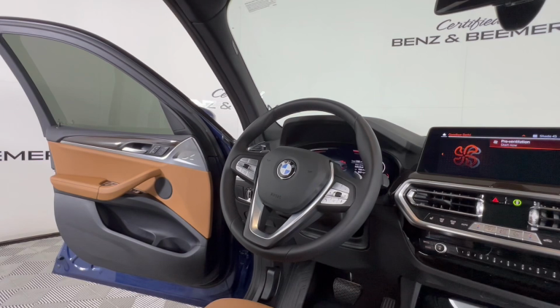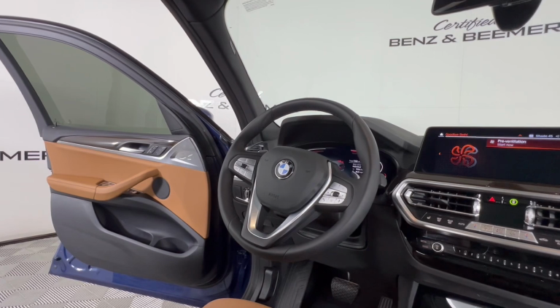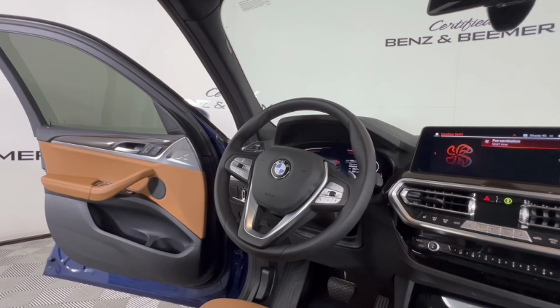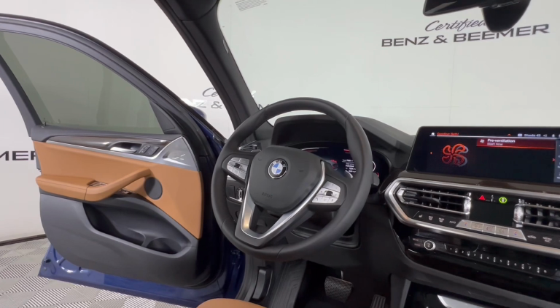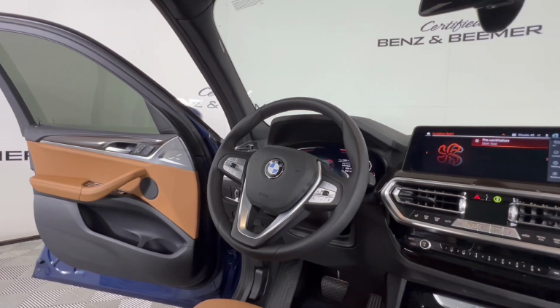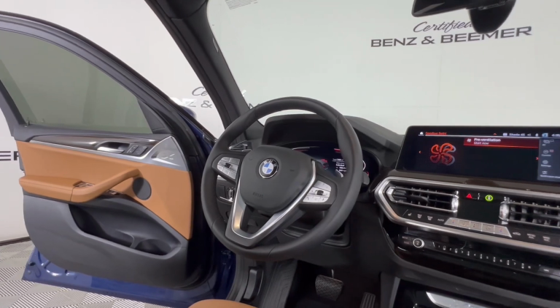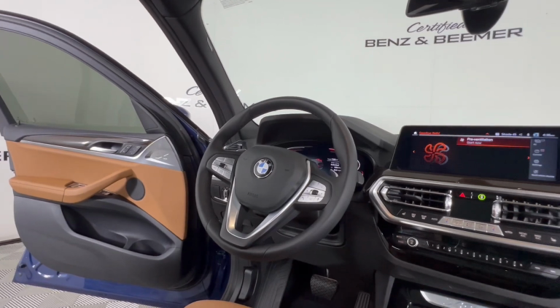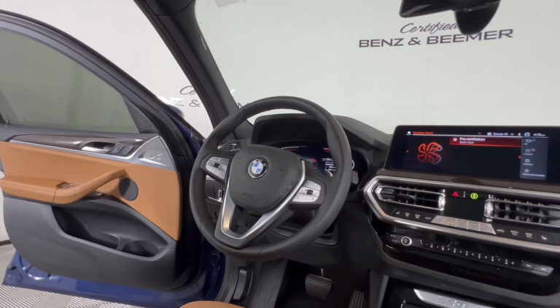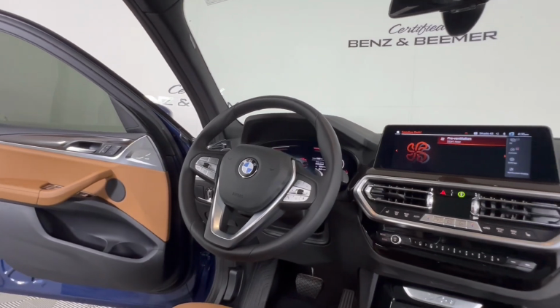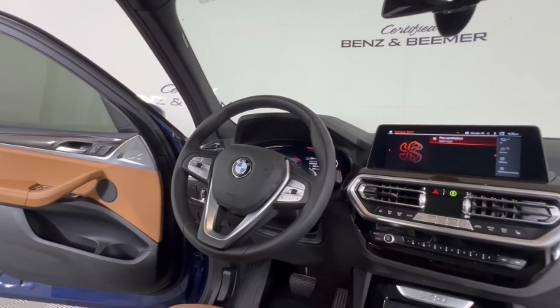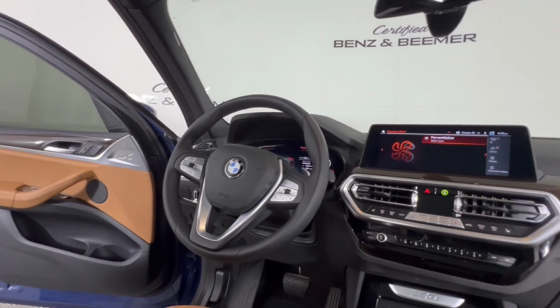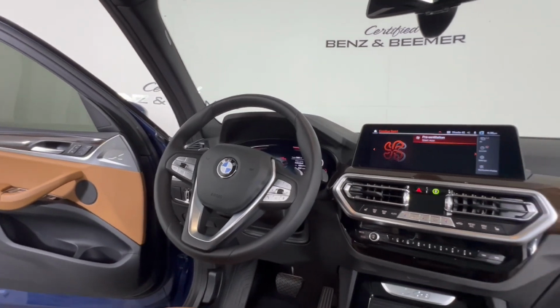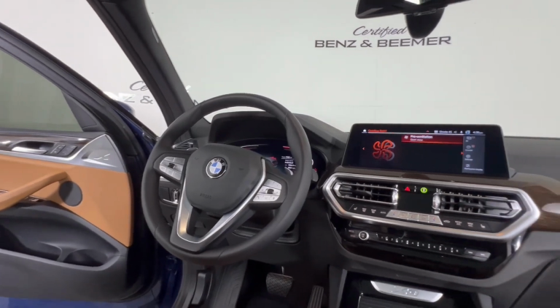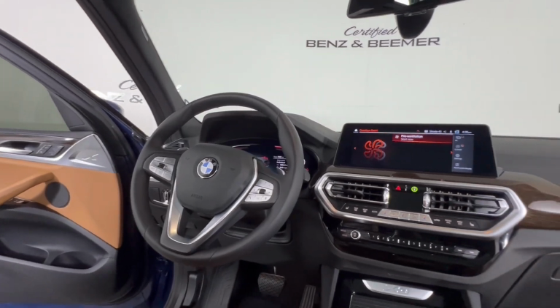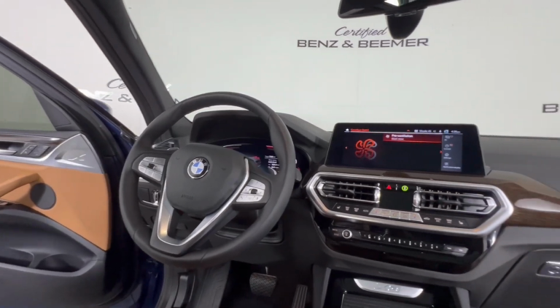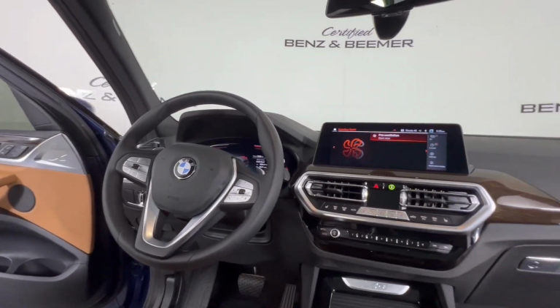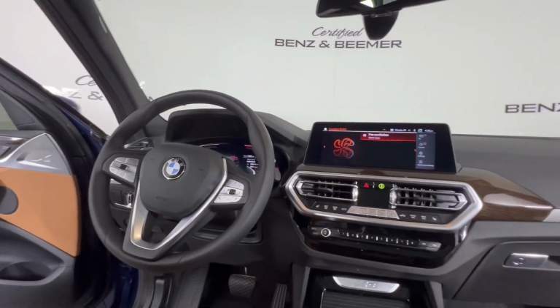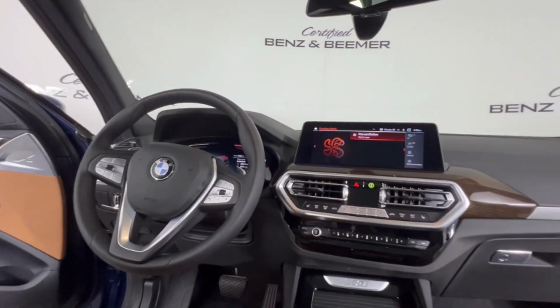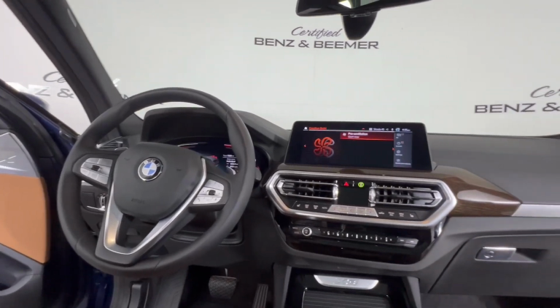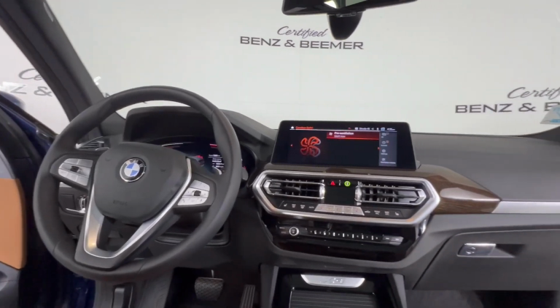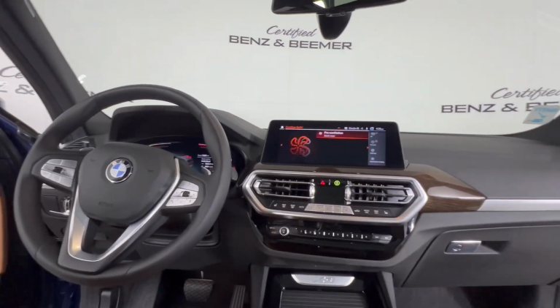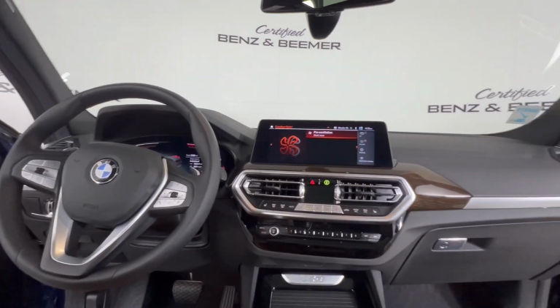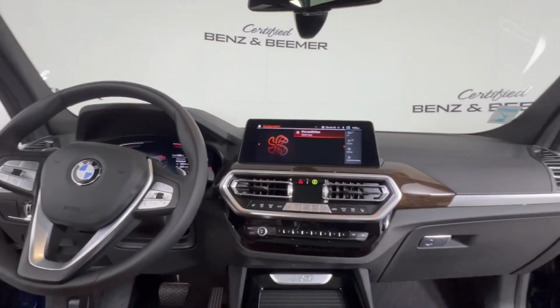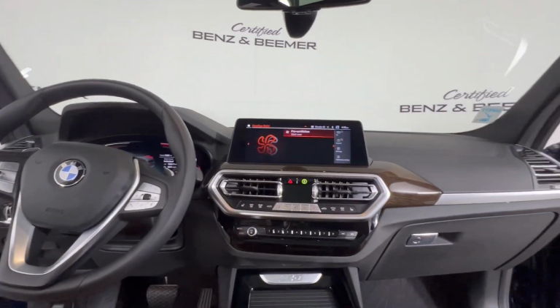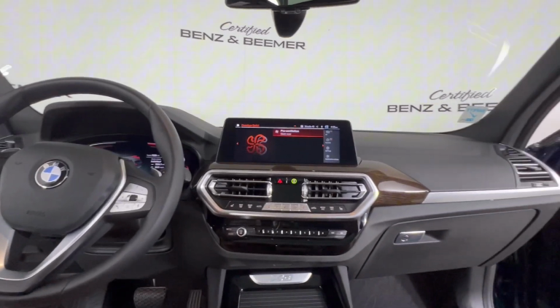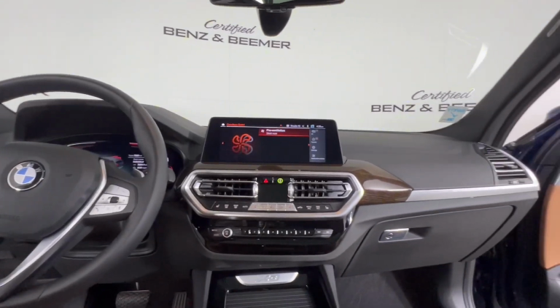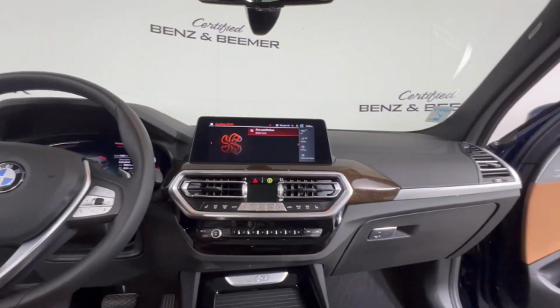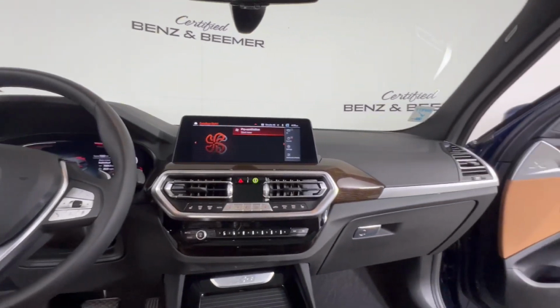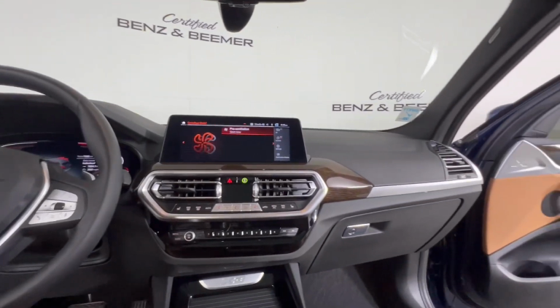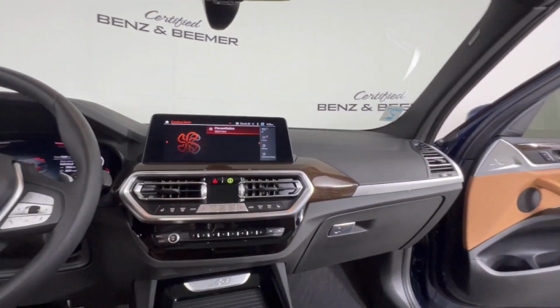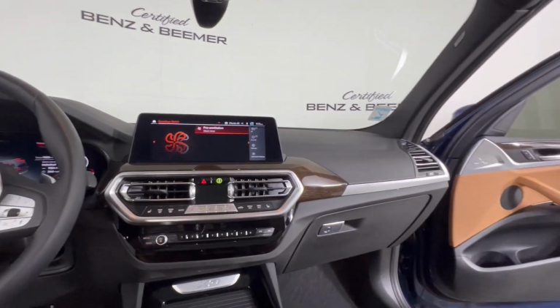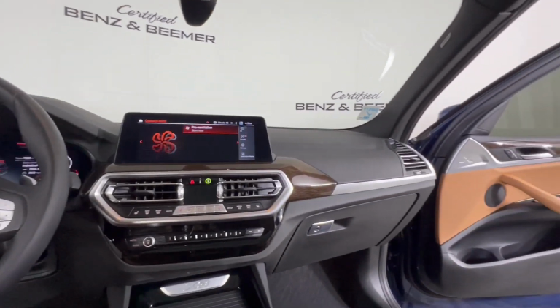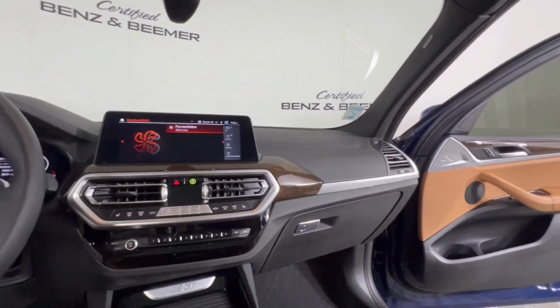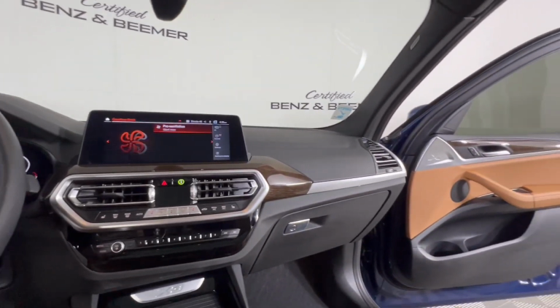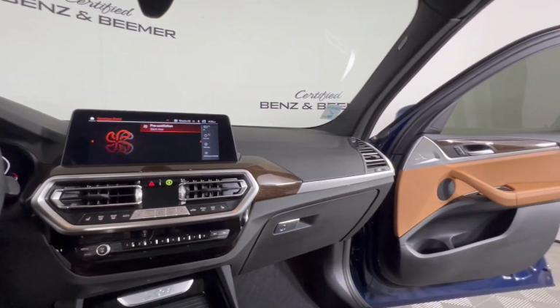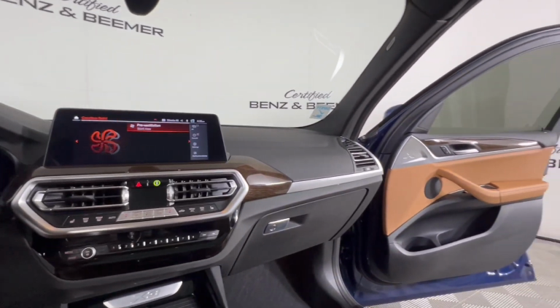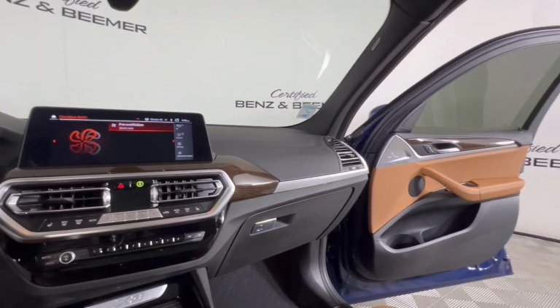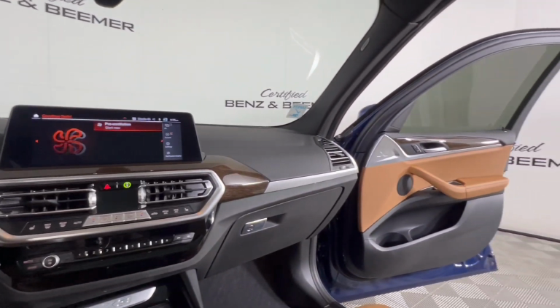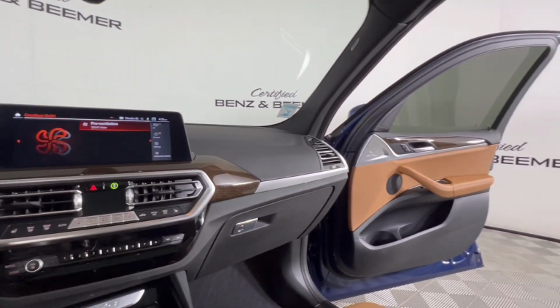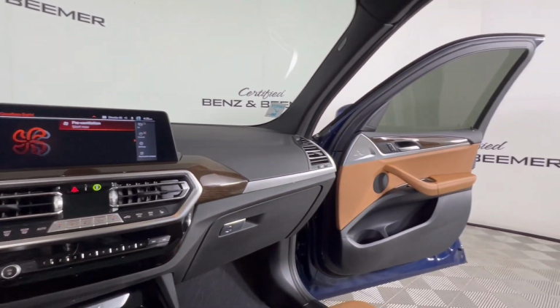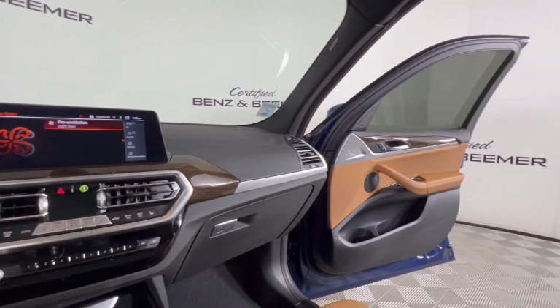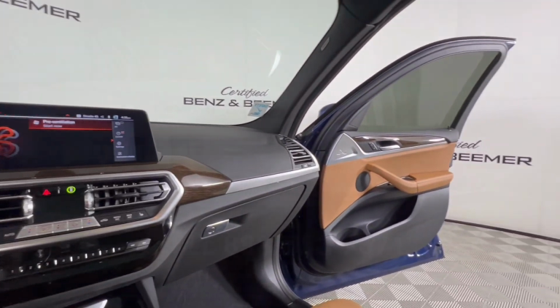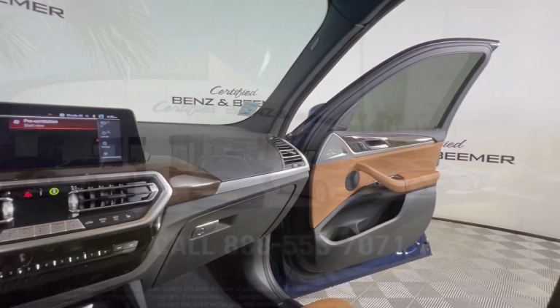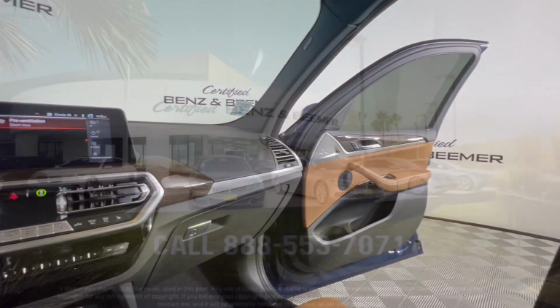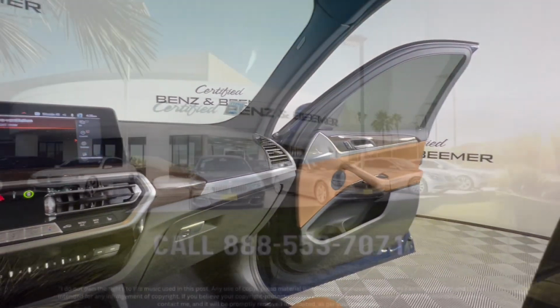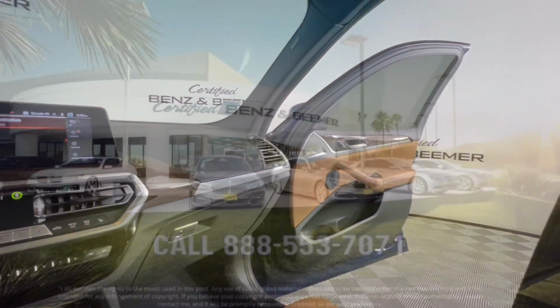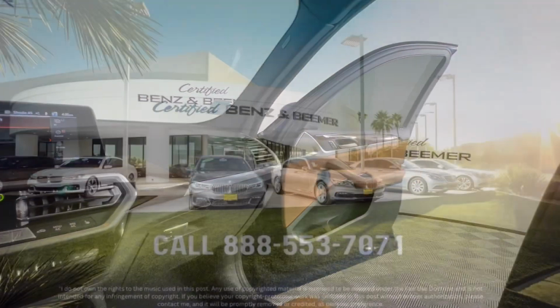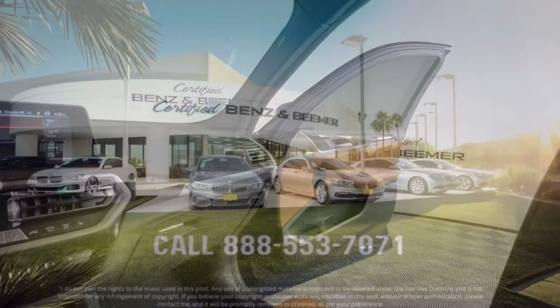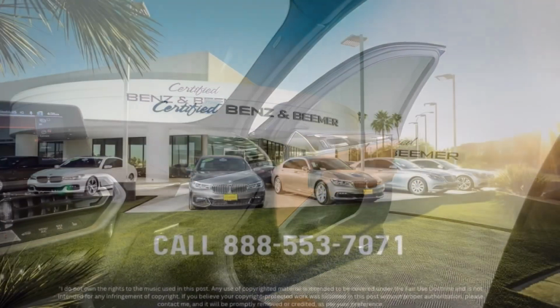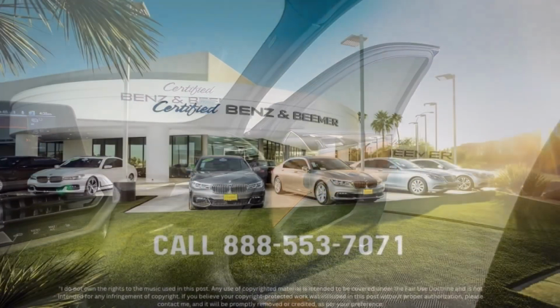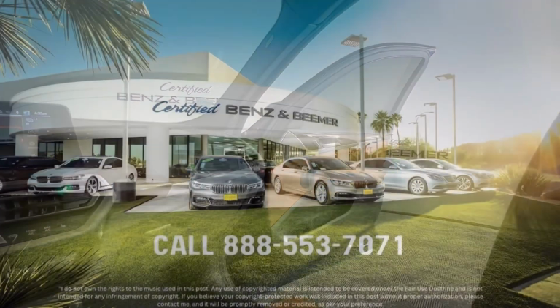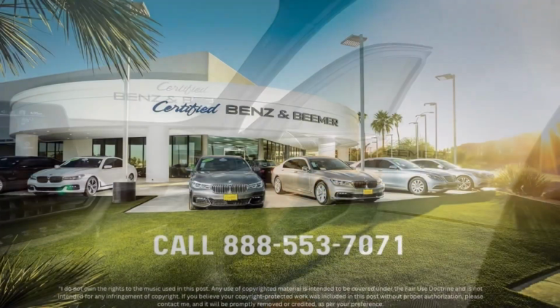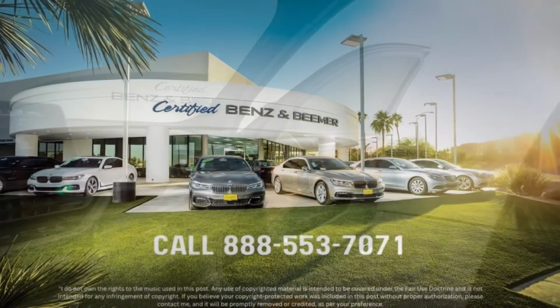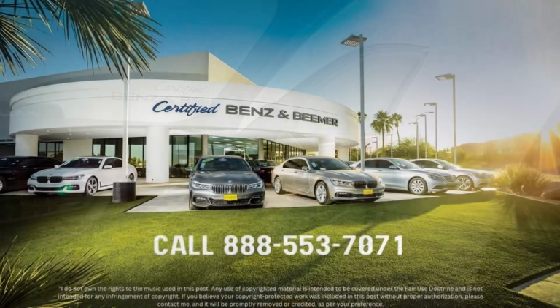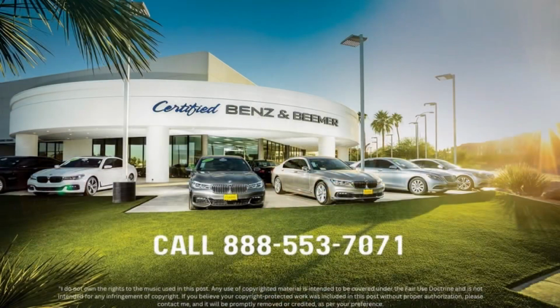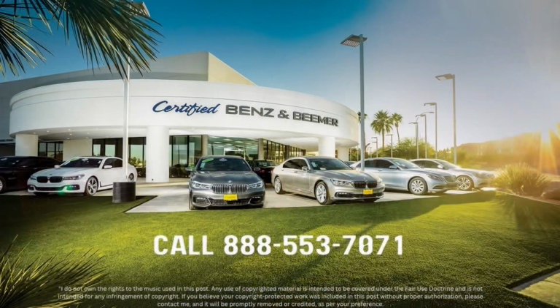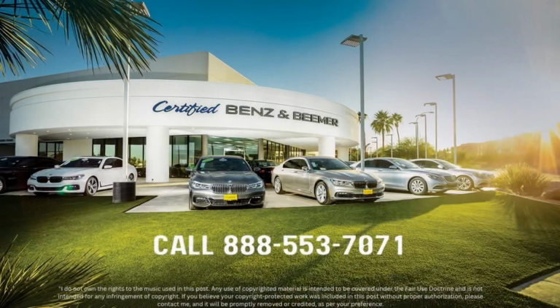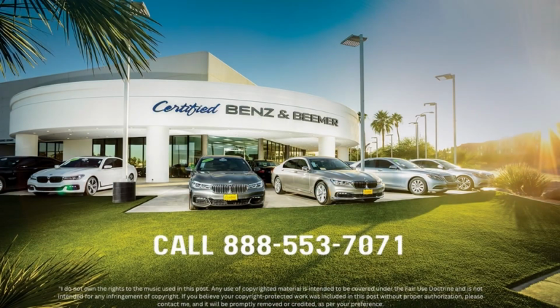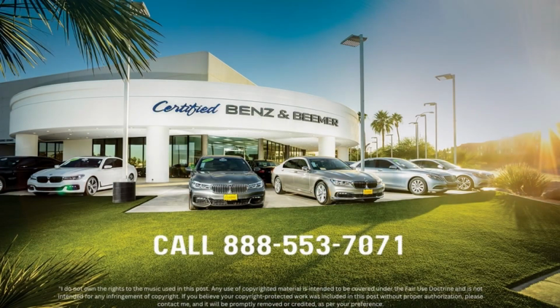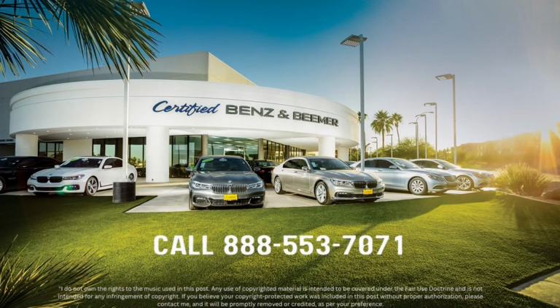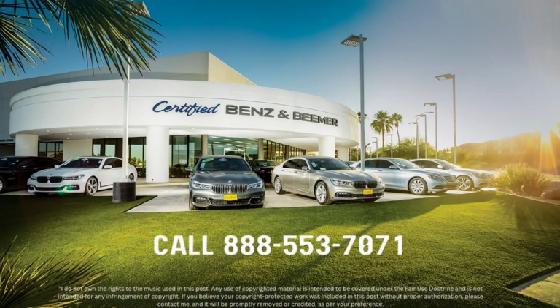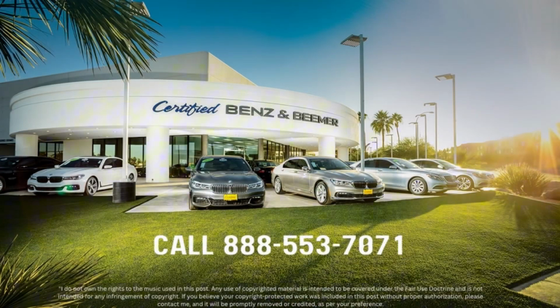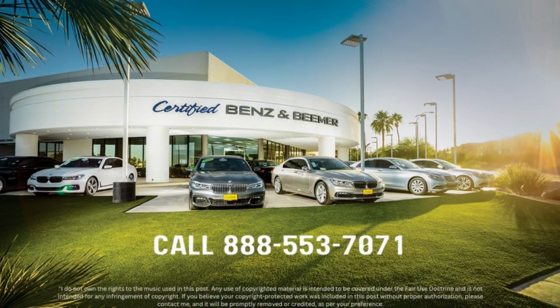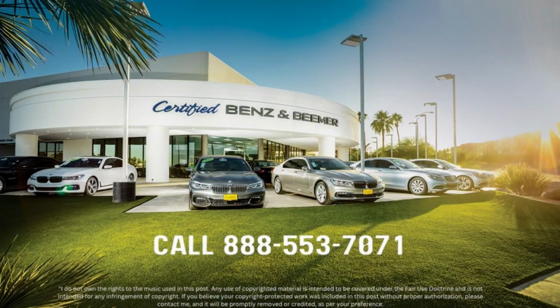Come see this one for yourself by scheduling a test drive on our website today or by contacting our dealership for more details.